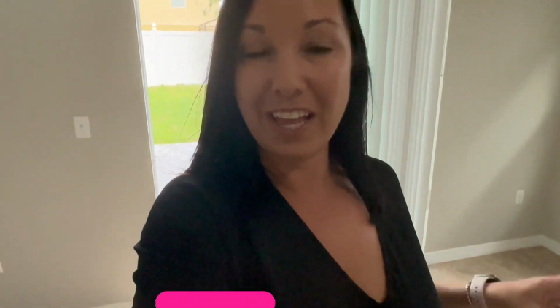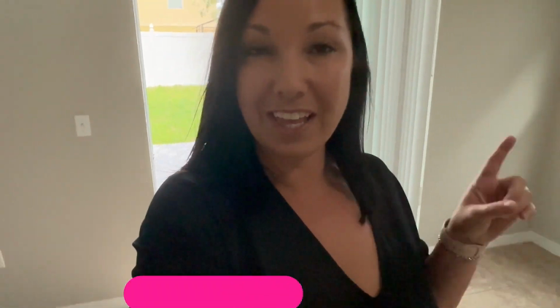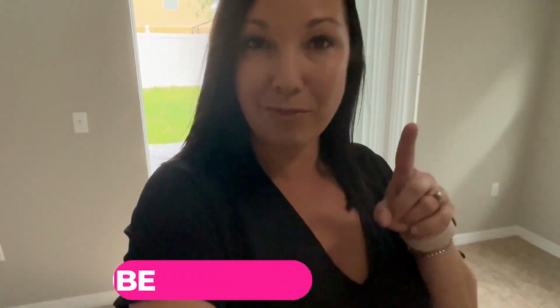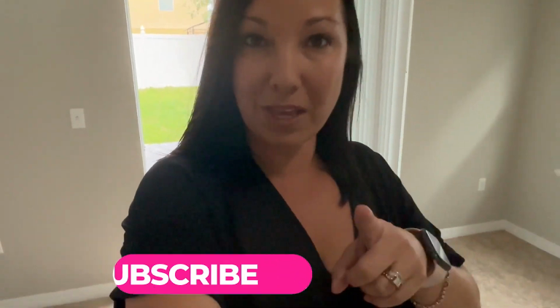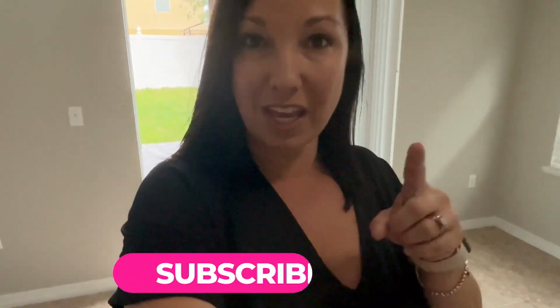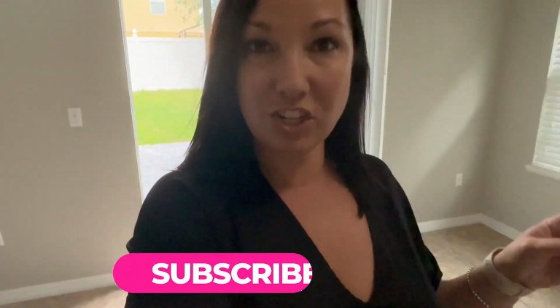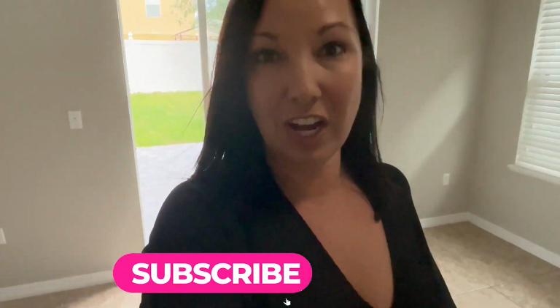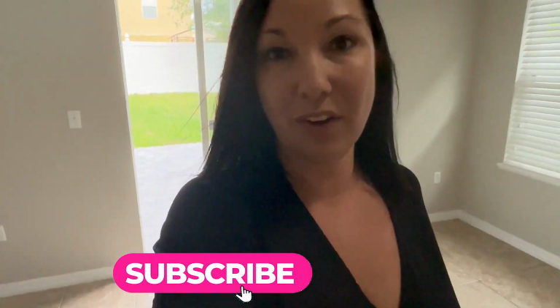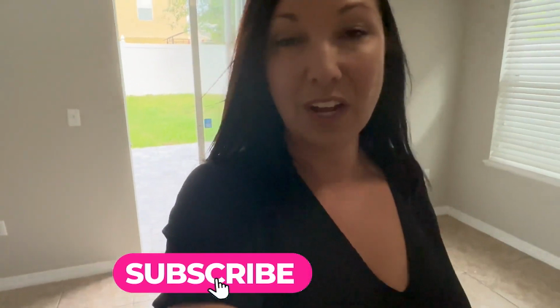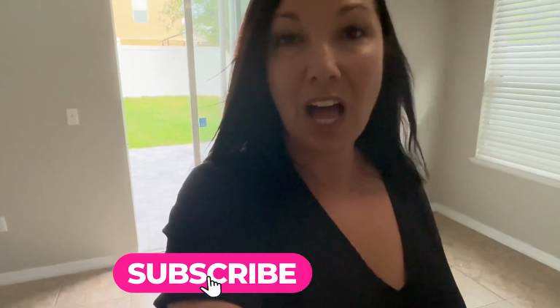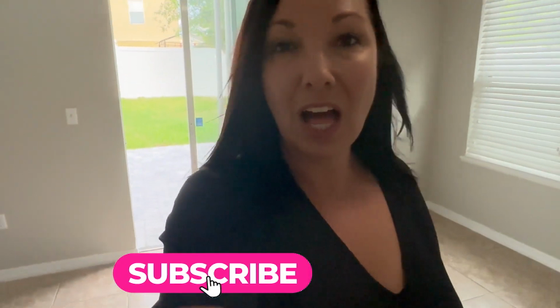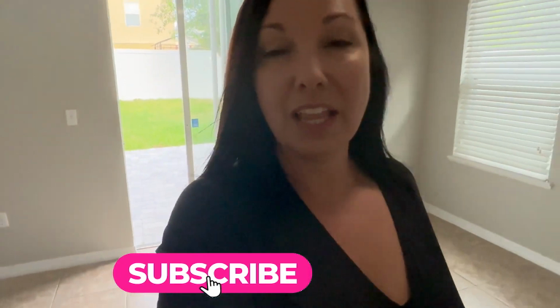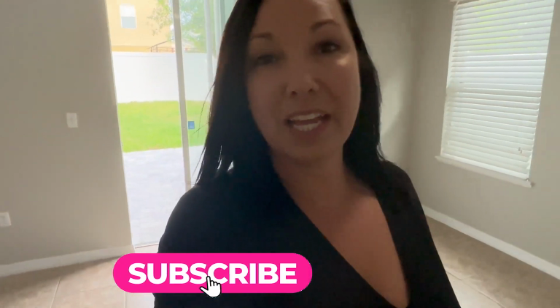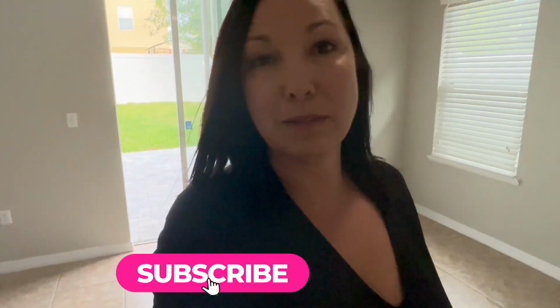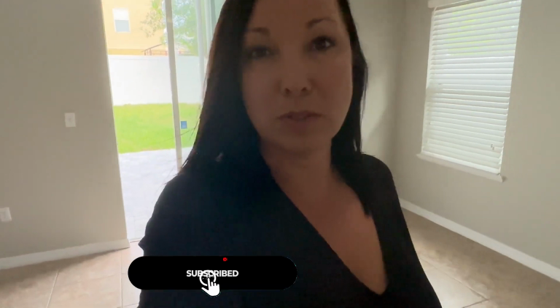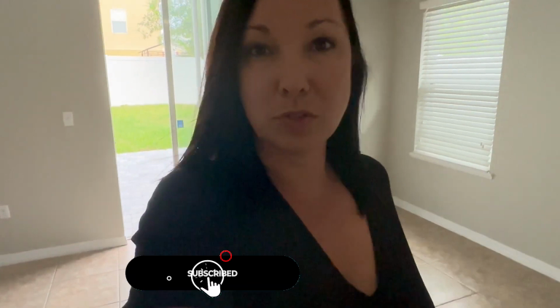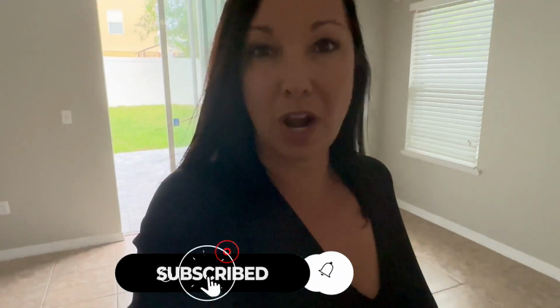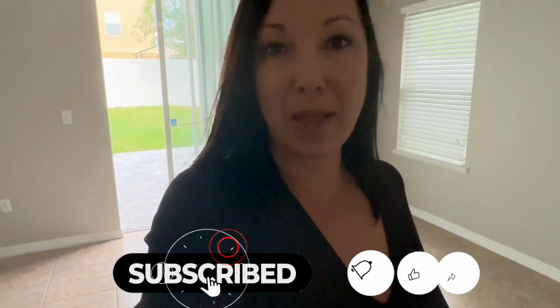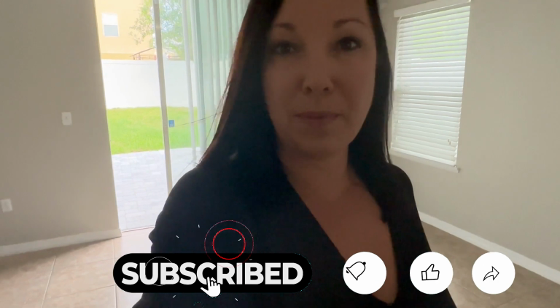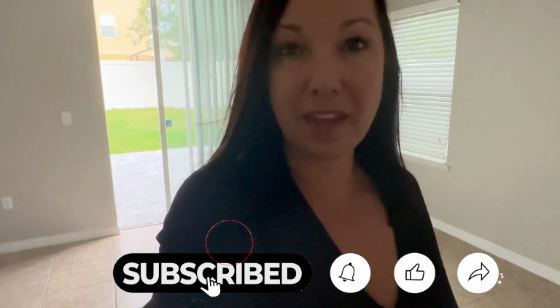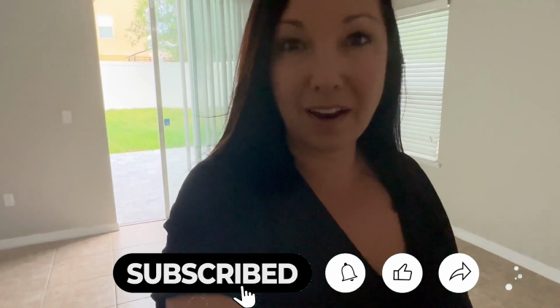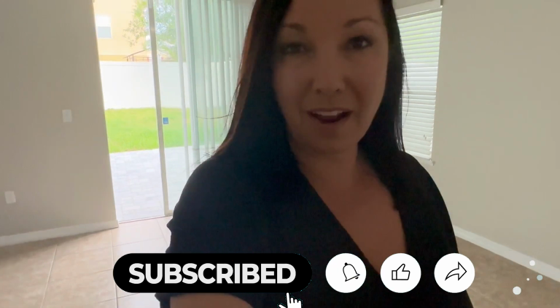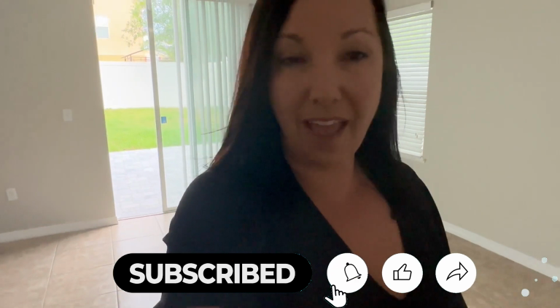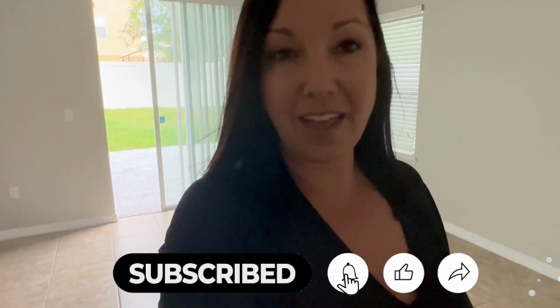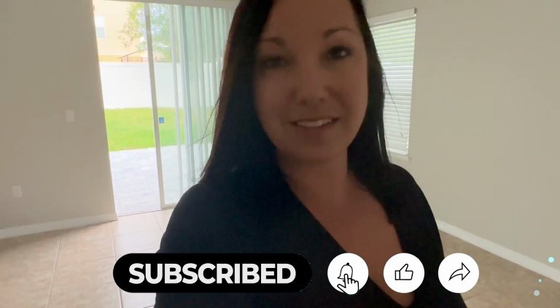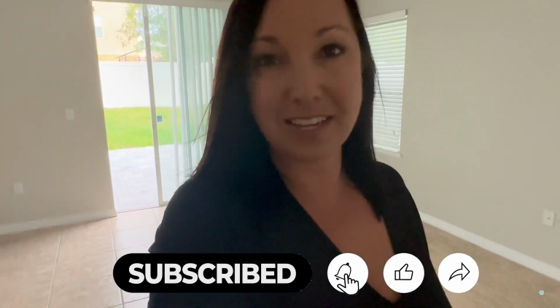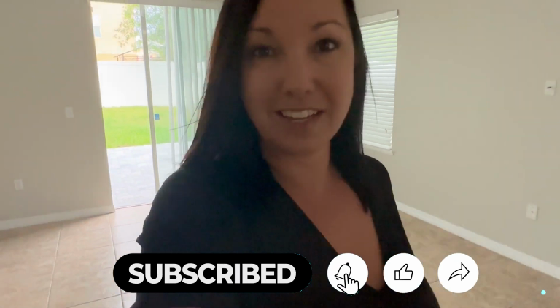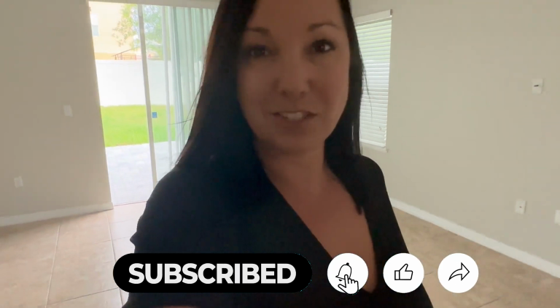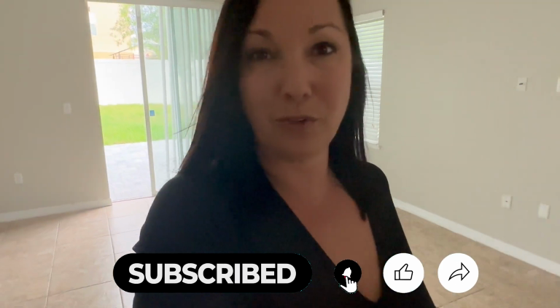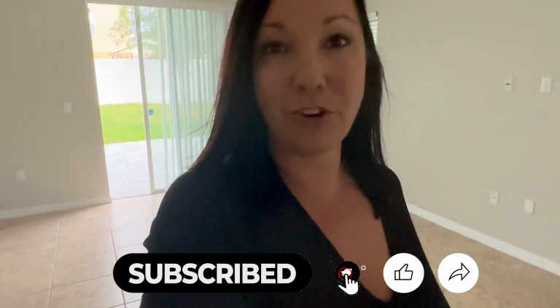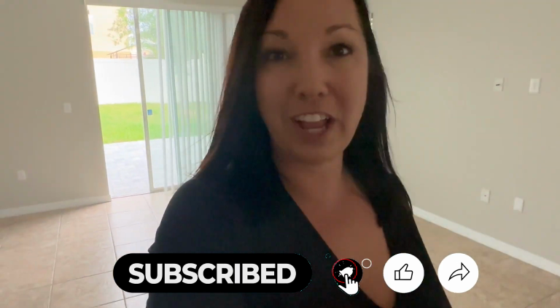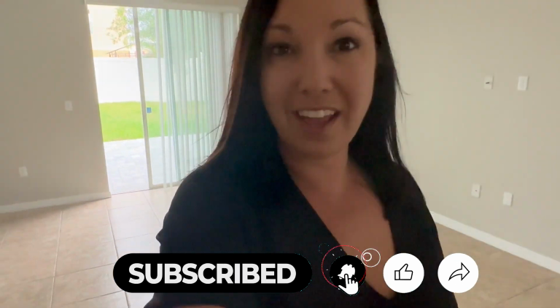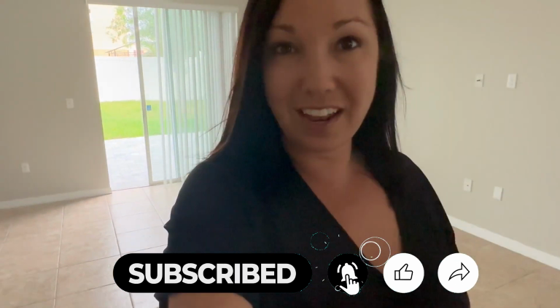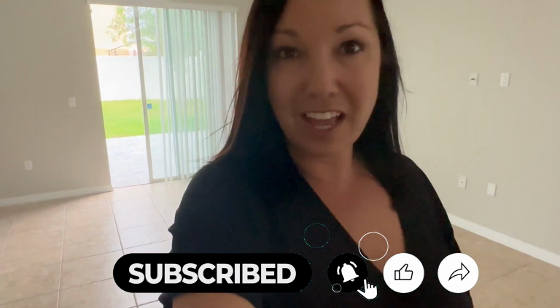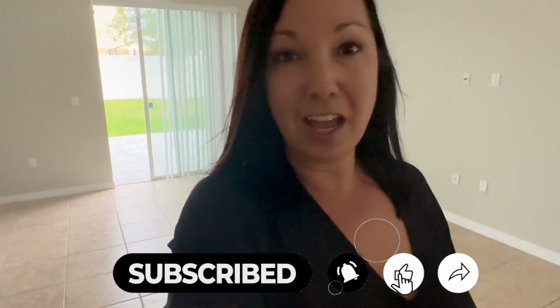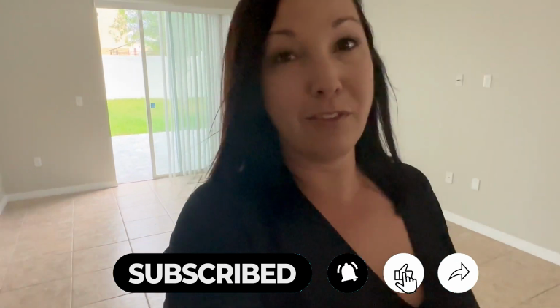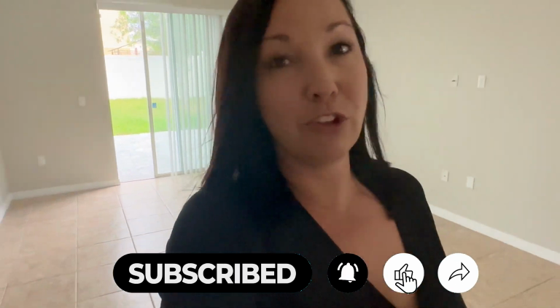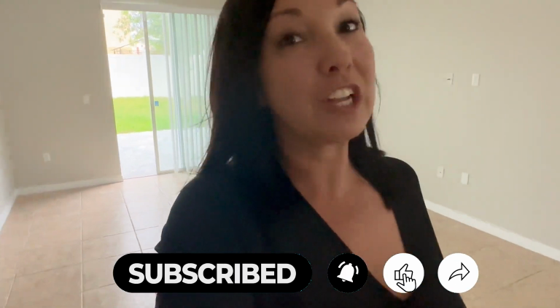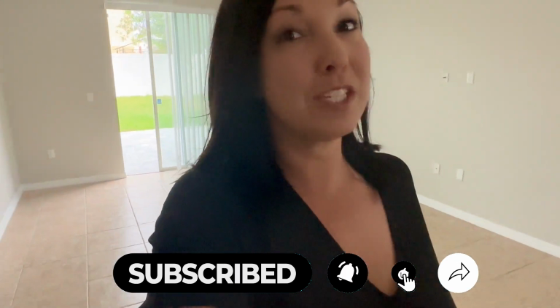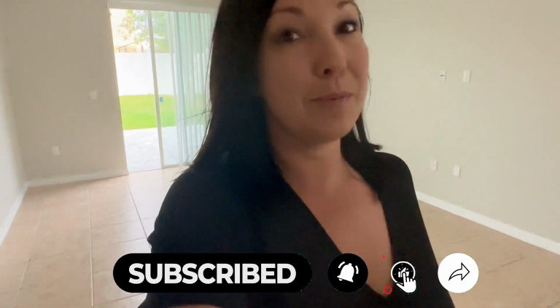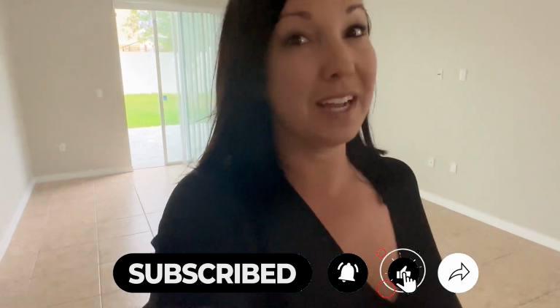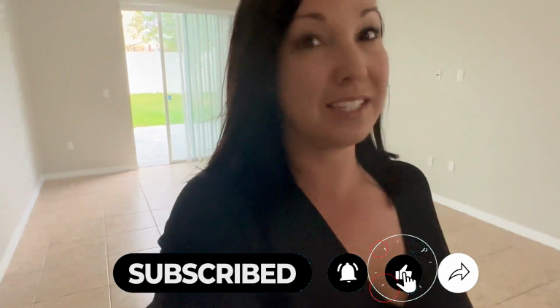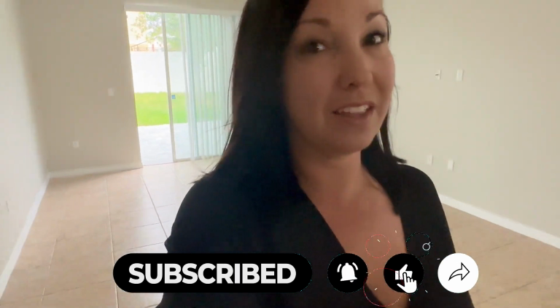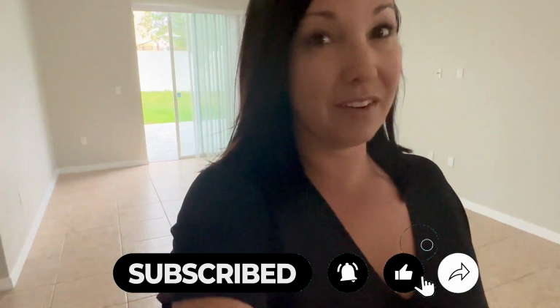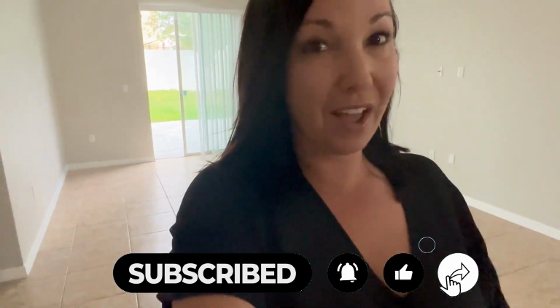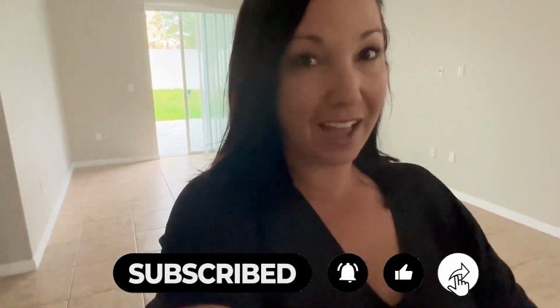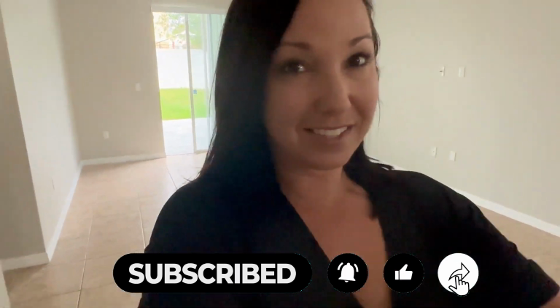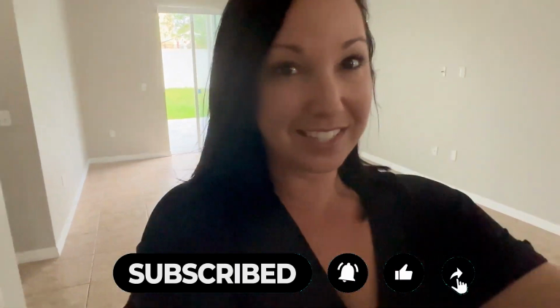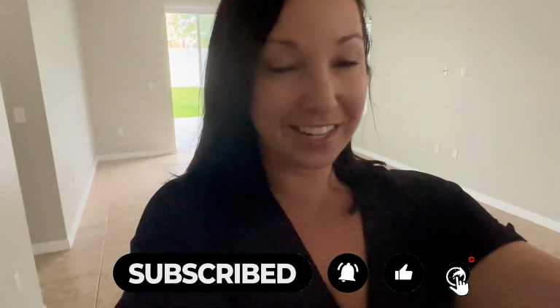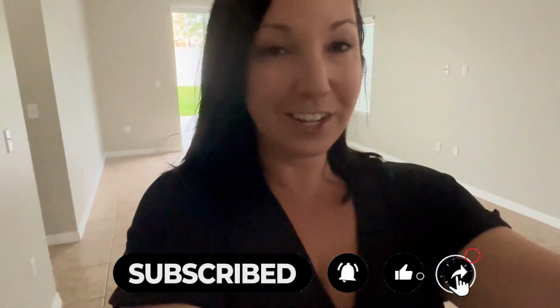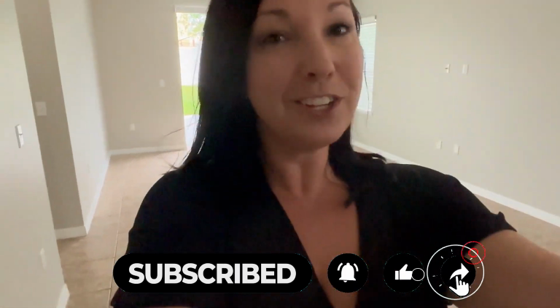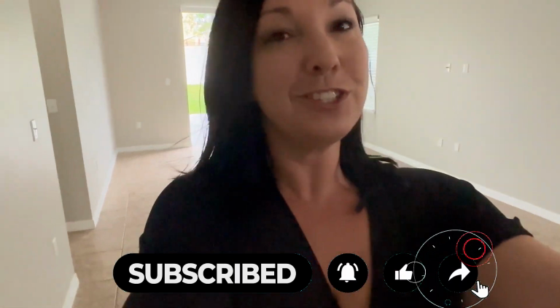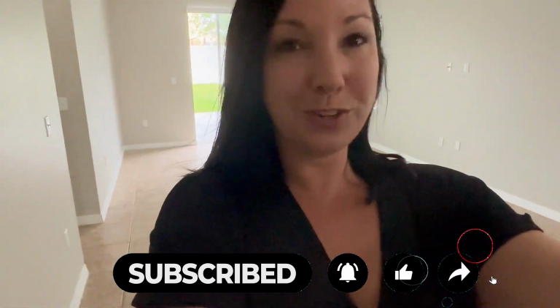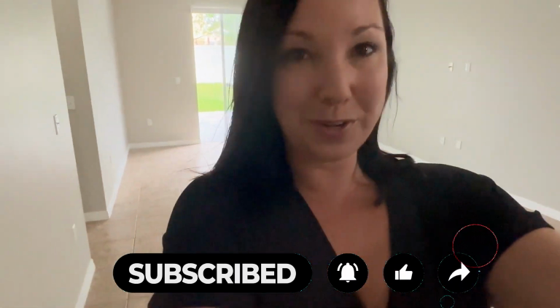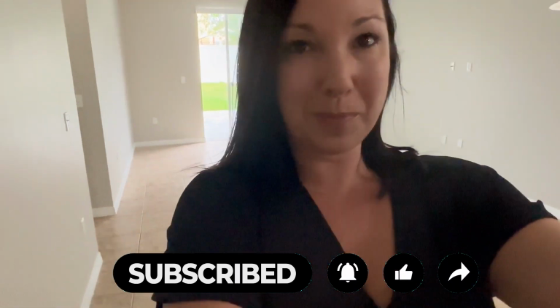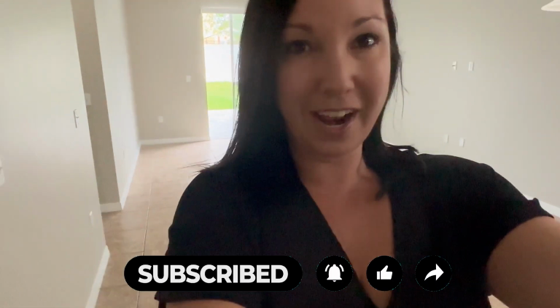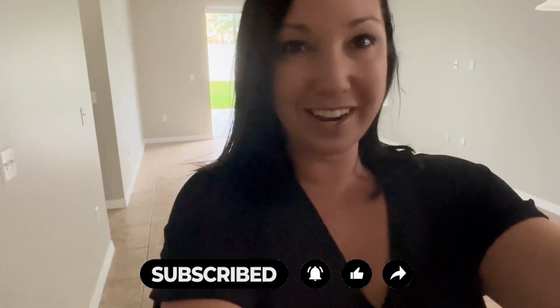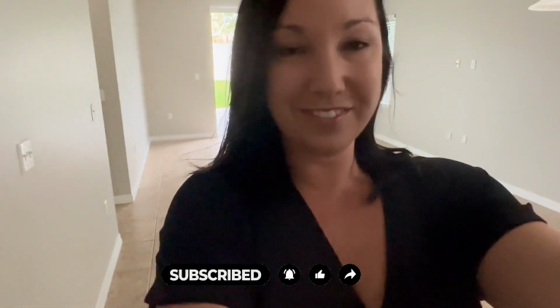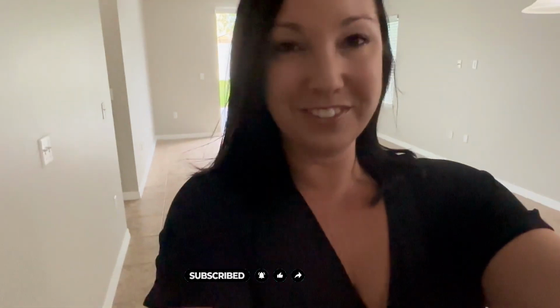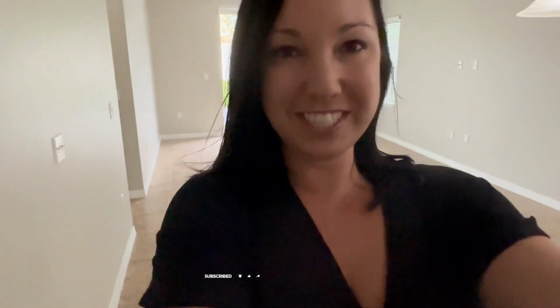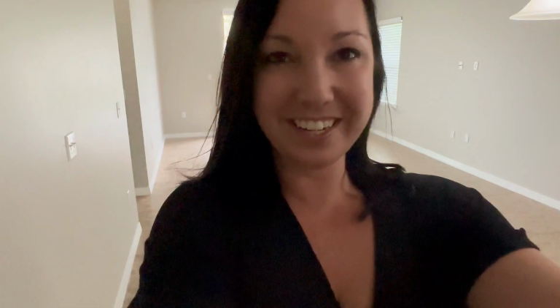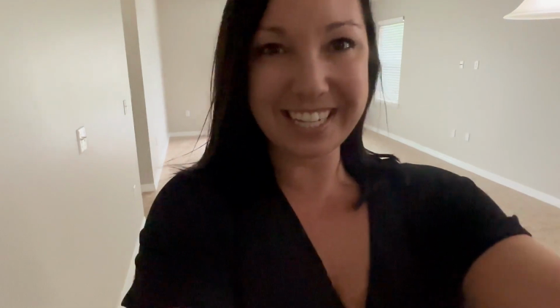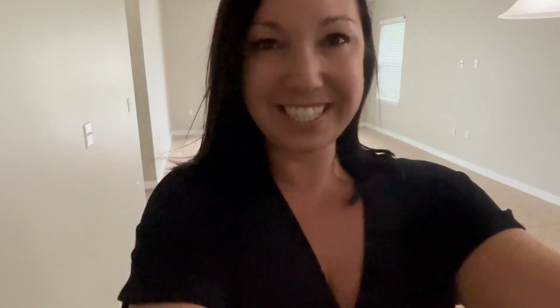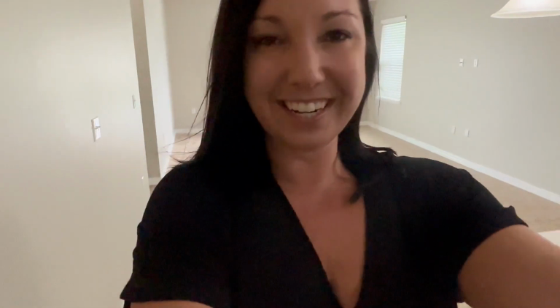Give me a shout. Like and subscribe here. And don't forget, if you're looking to buy, sell, or invest — do it with pride. We'll see you guys later.